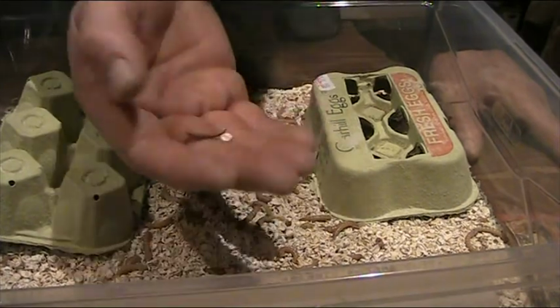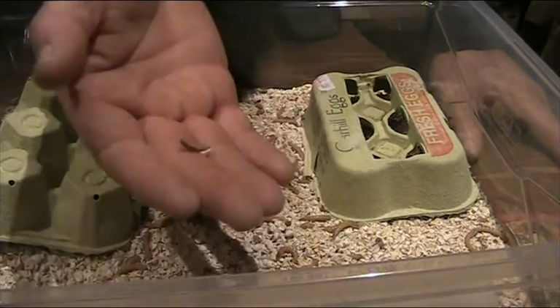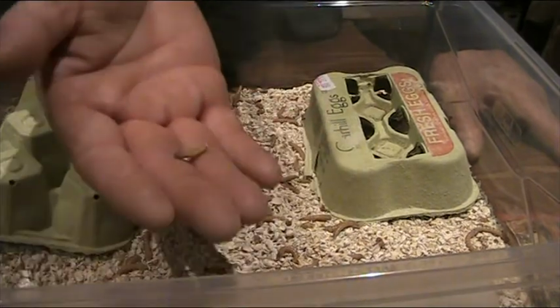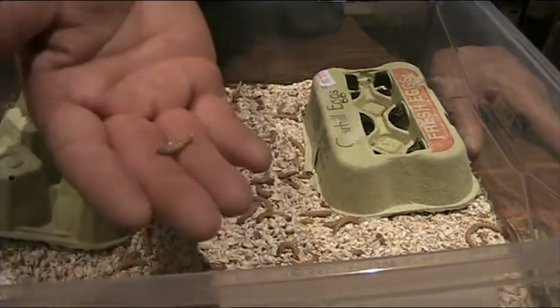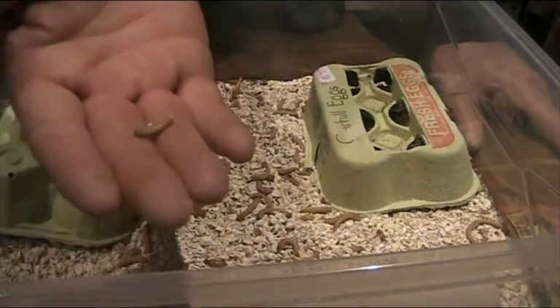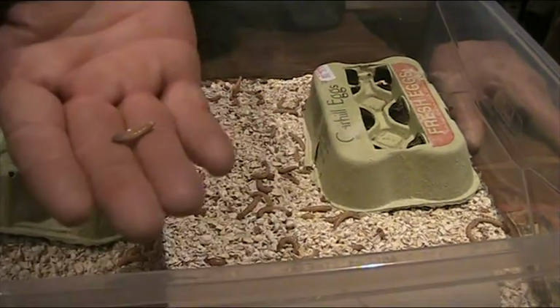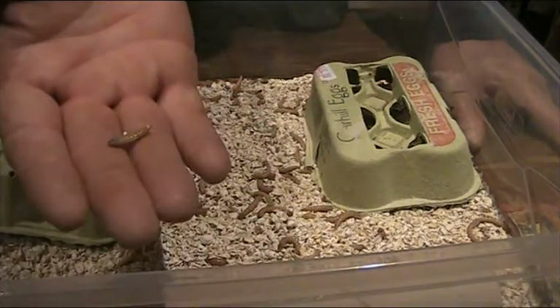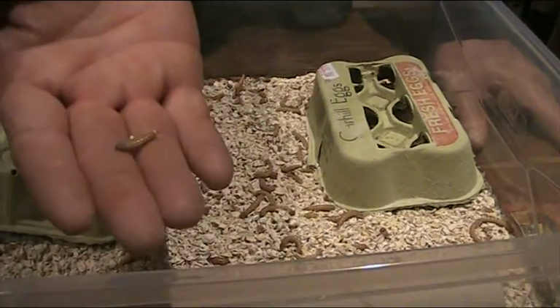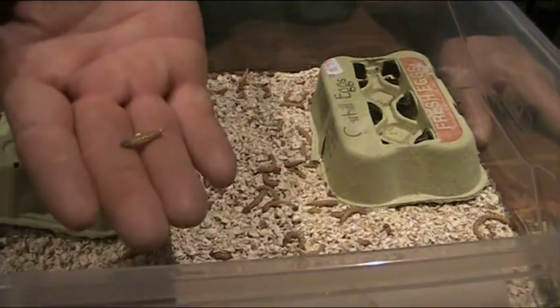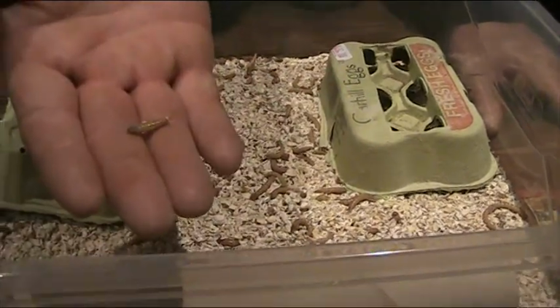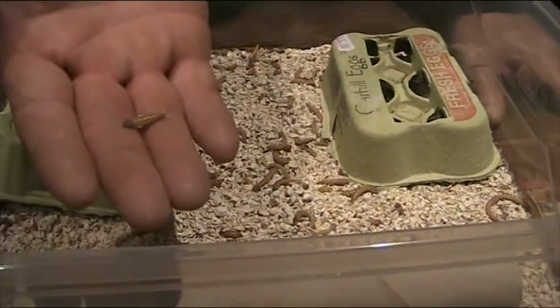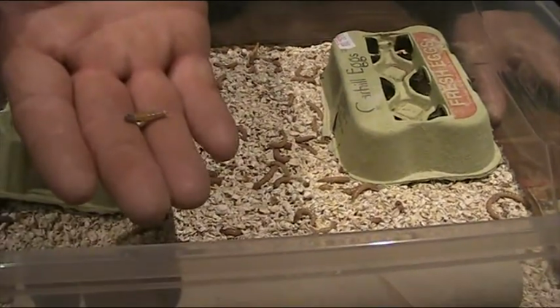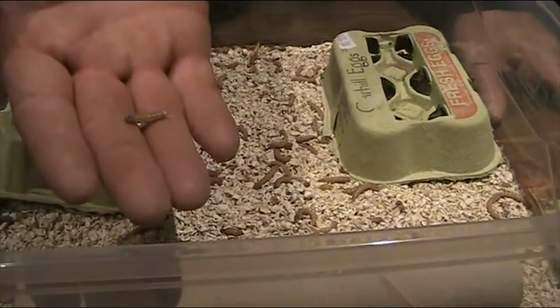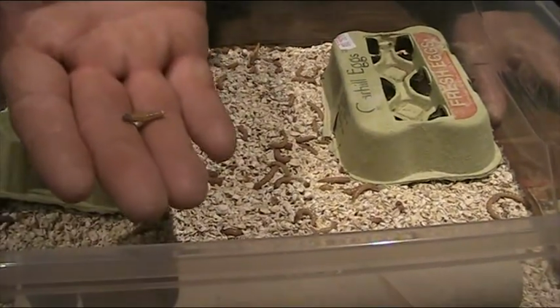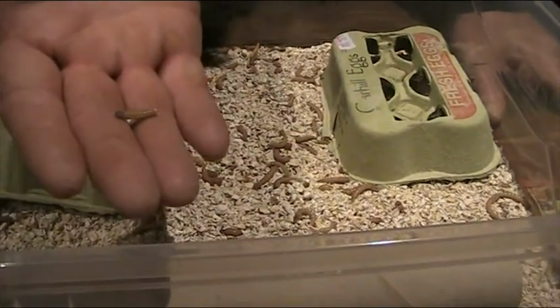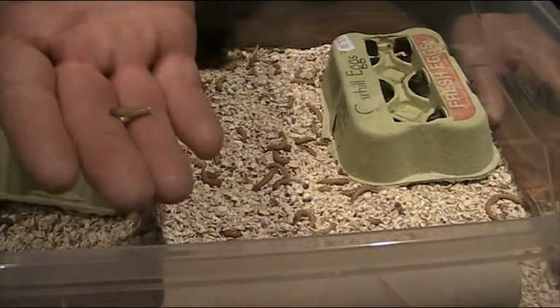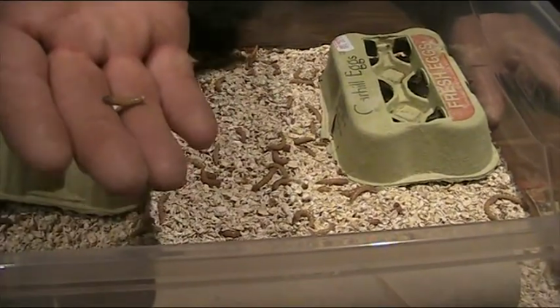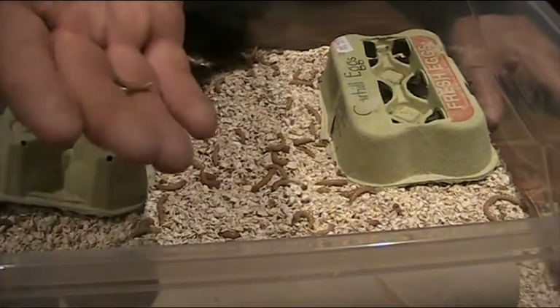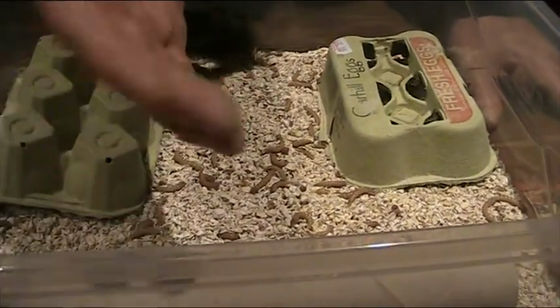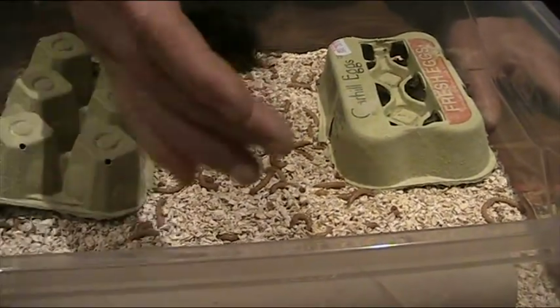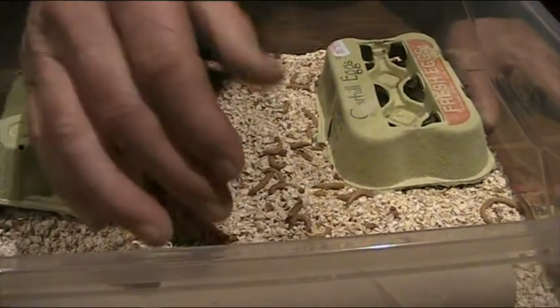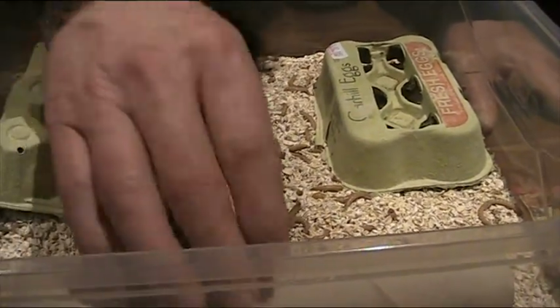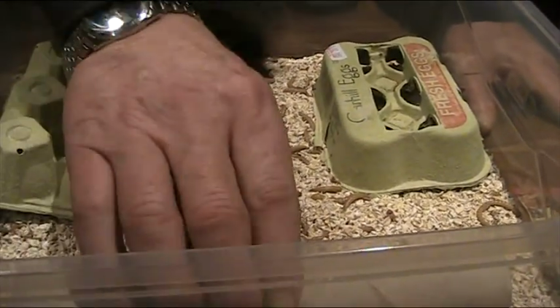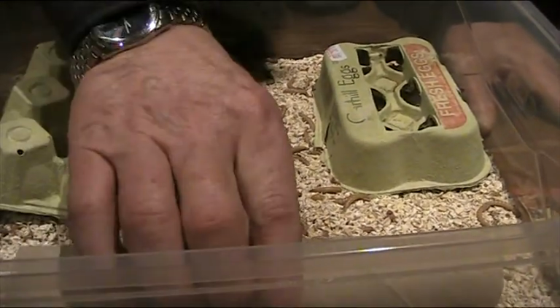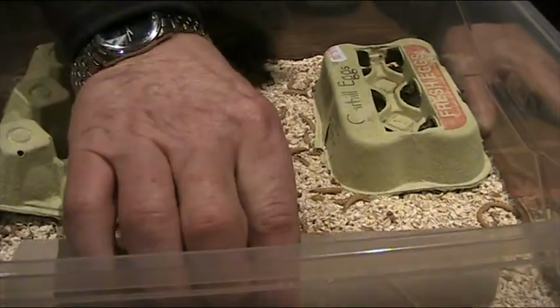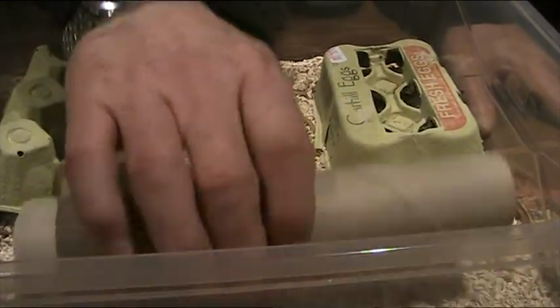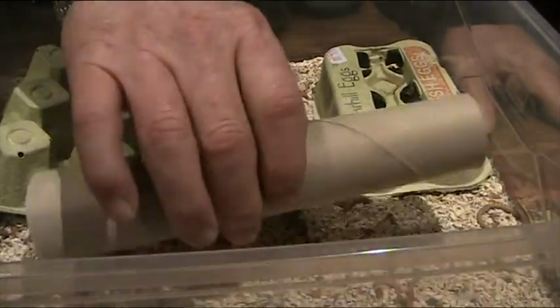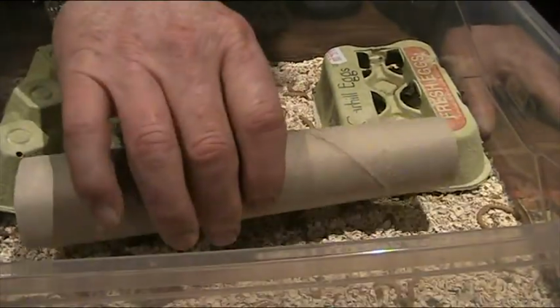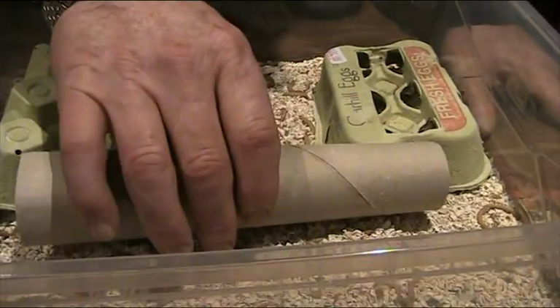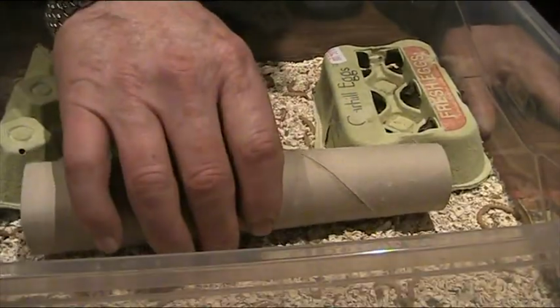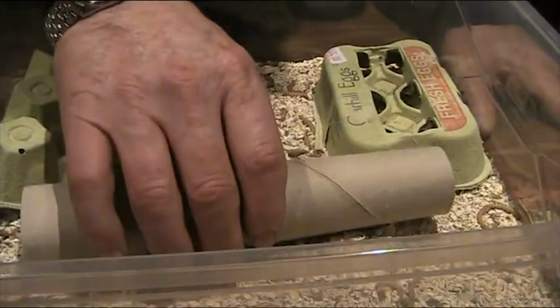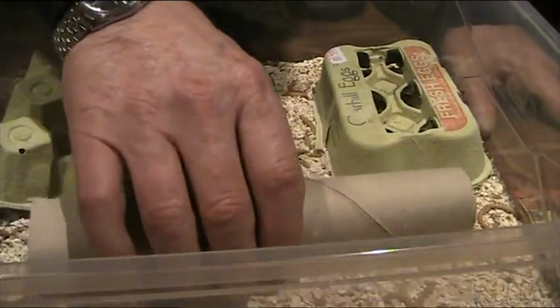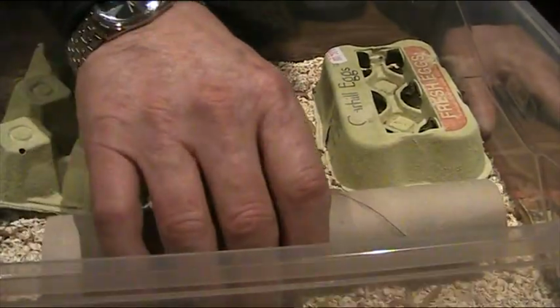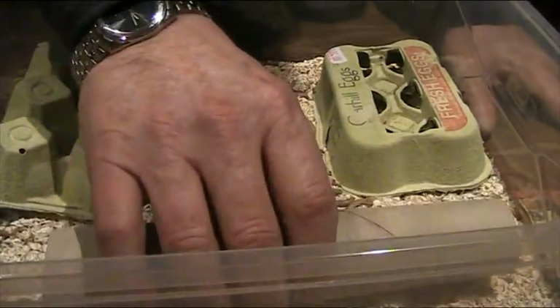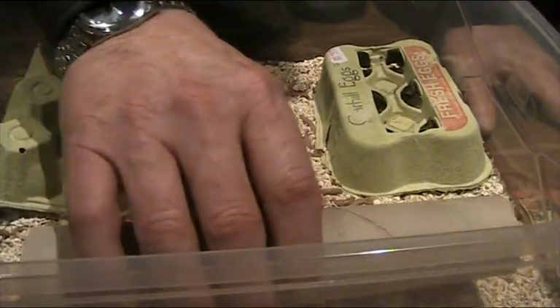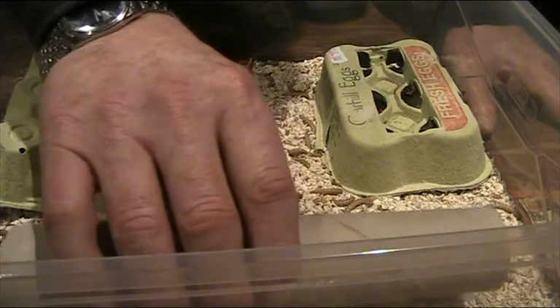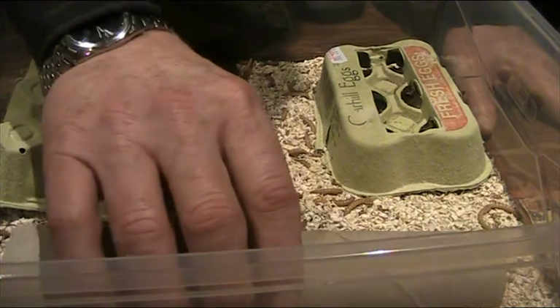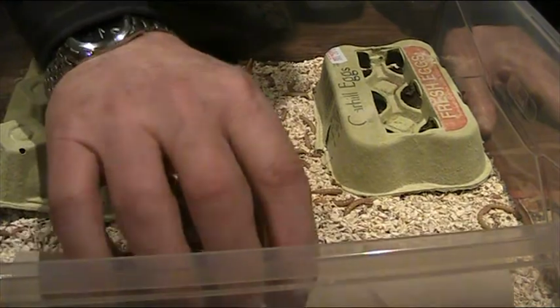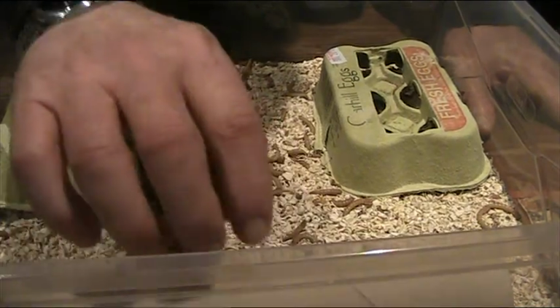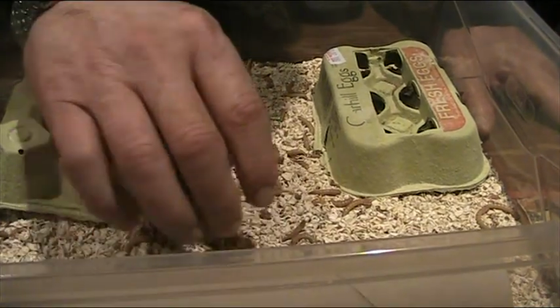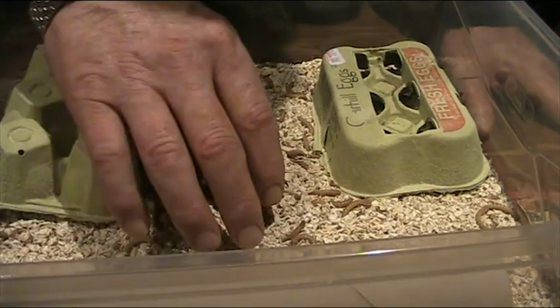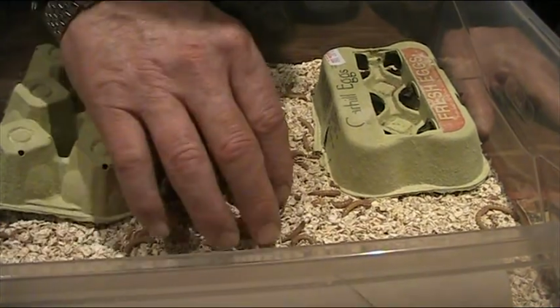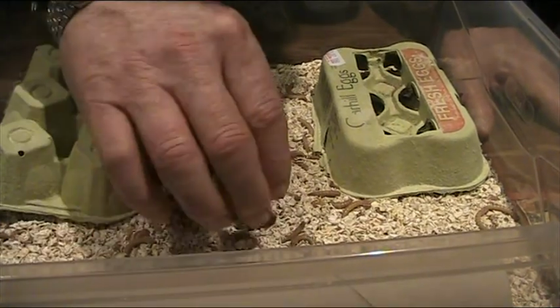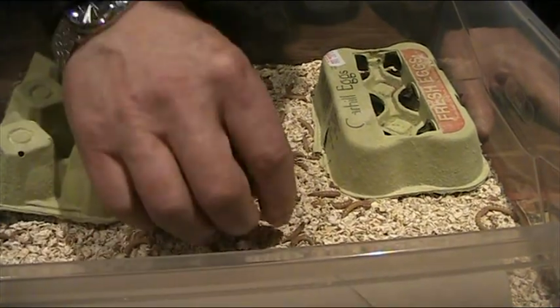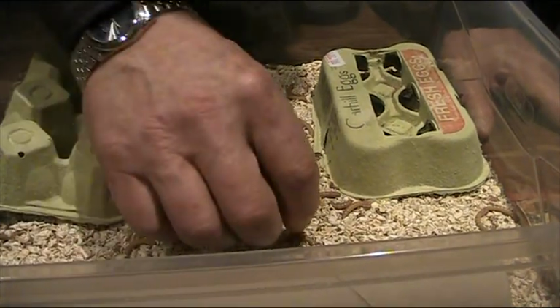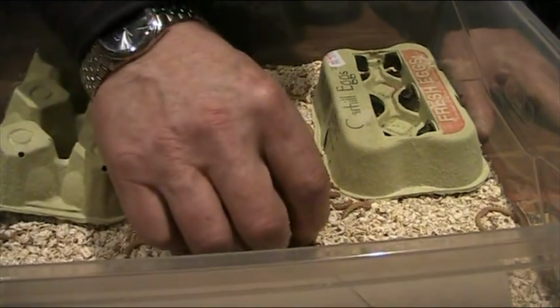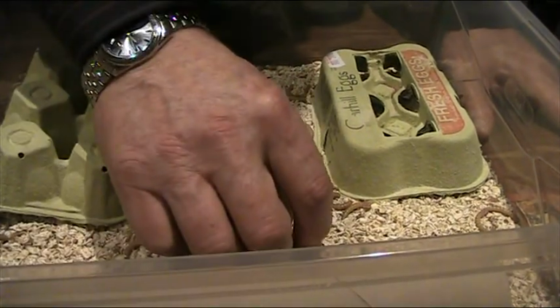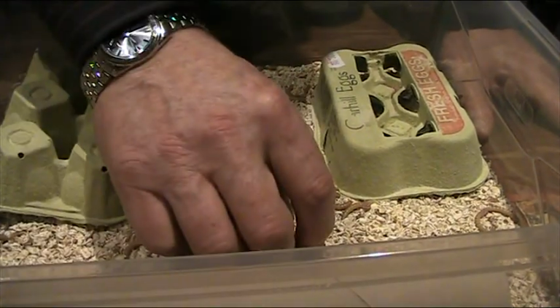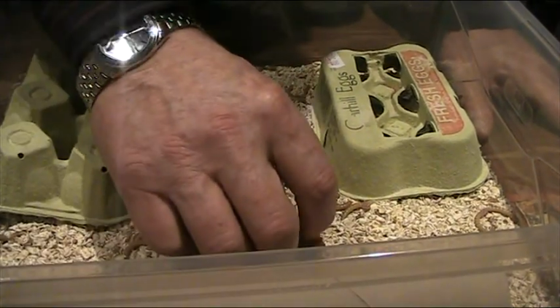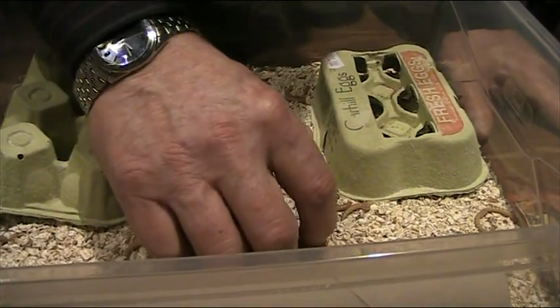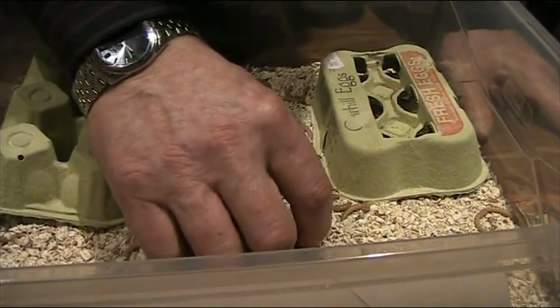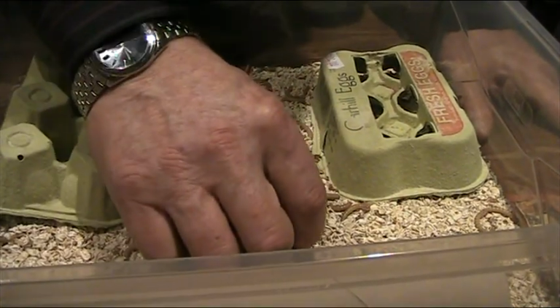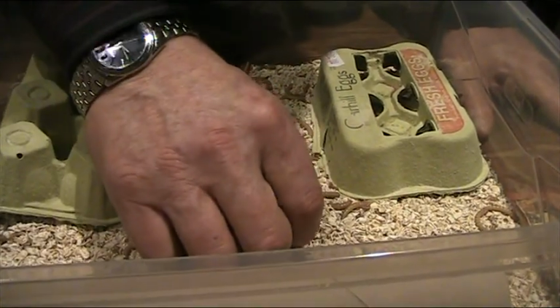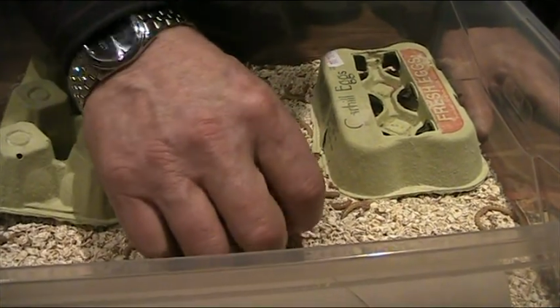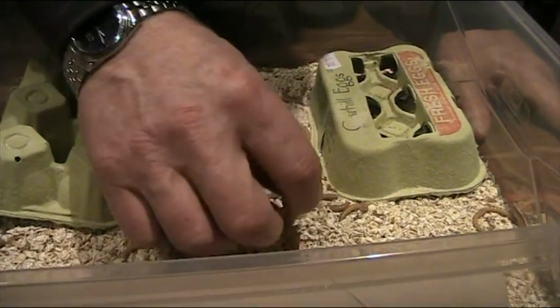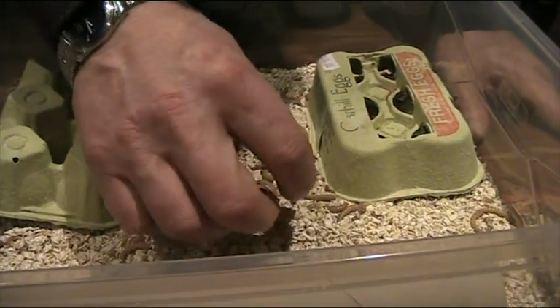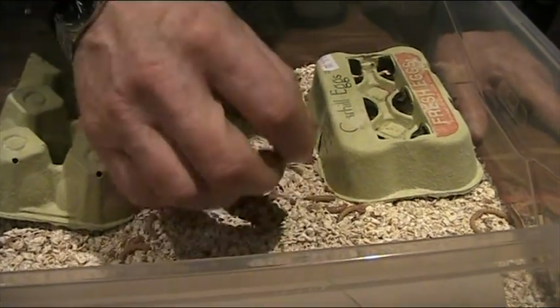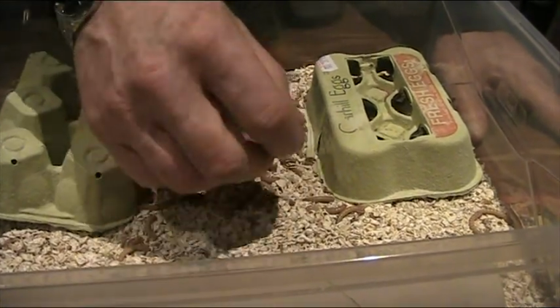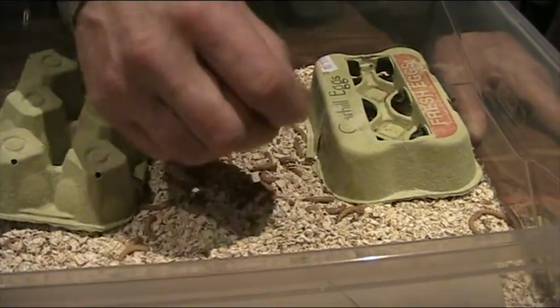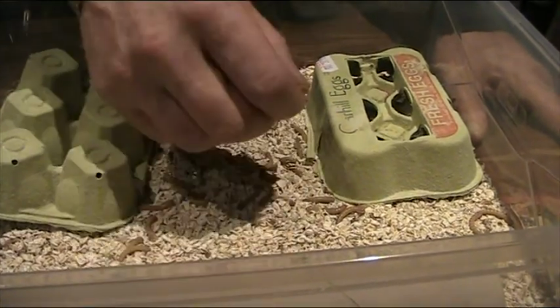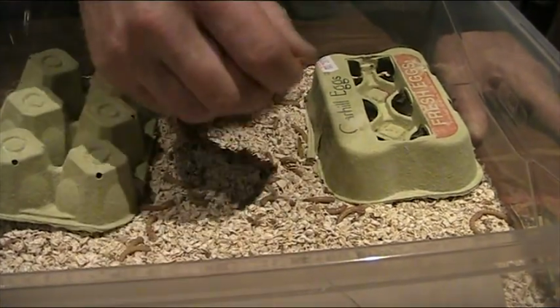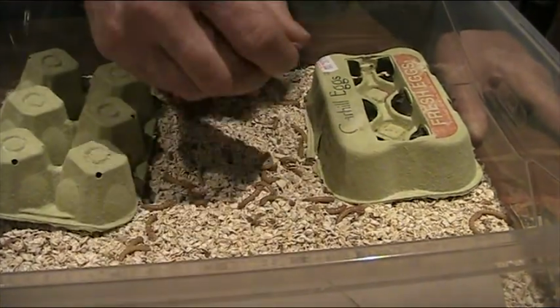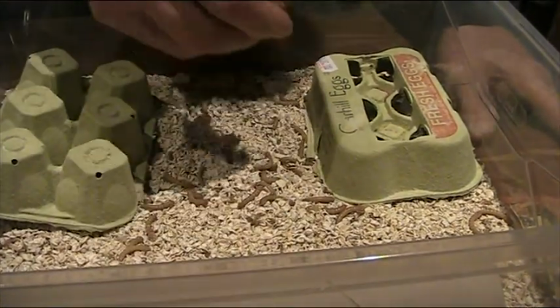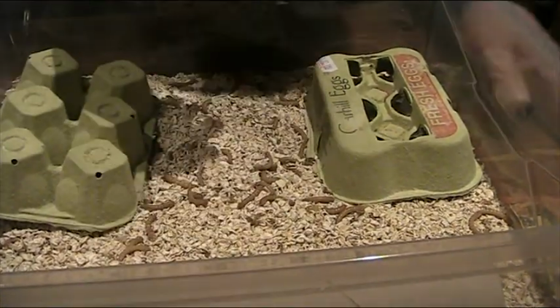We do get some dead ones. We sieve these out on different occasions, take out the dead ones from among them.